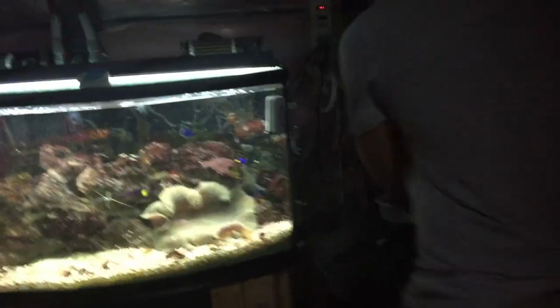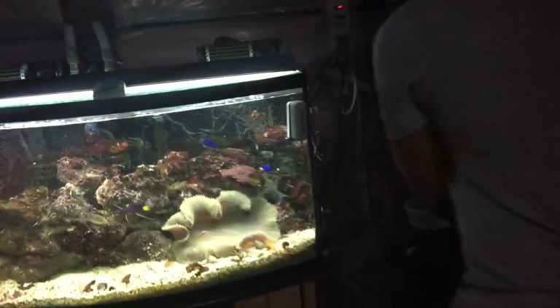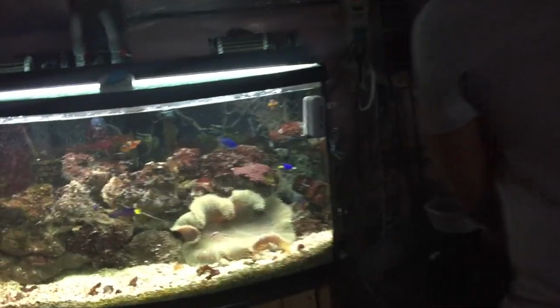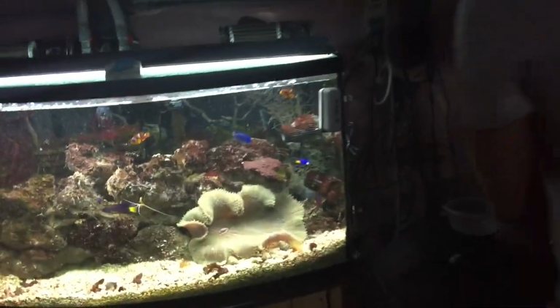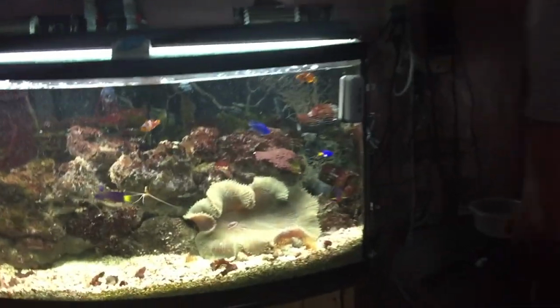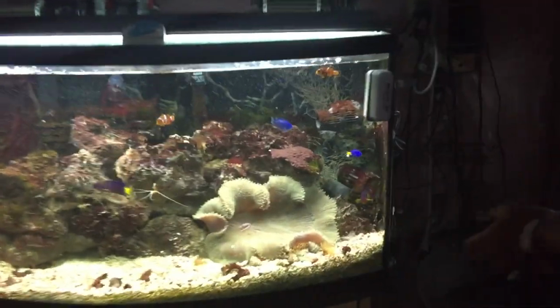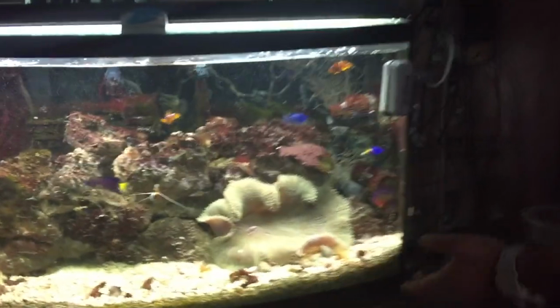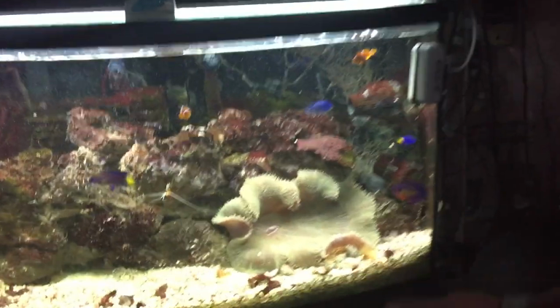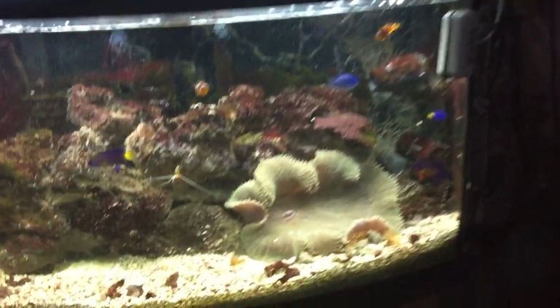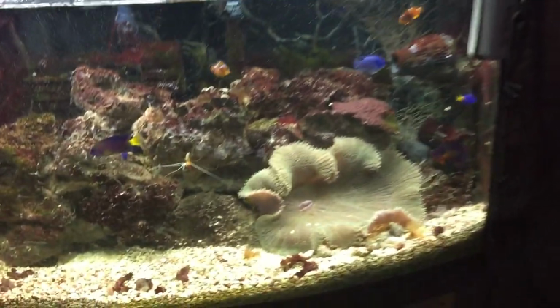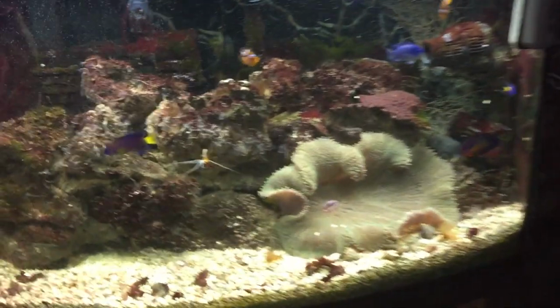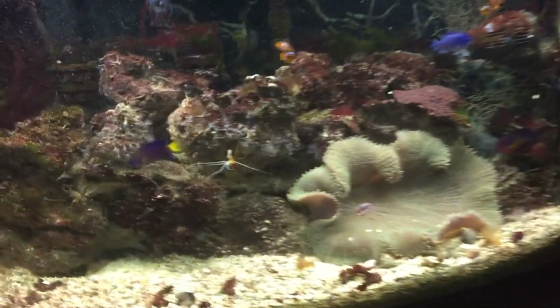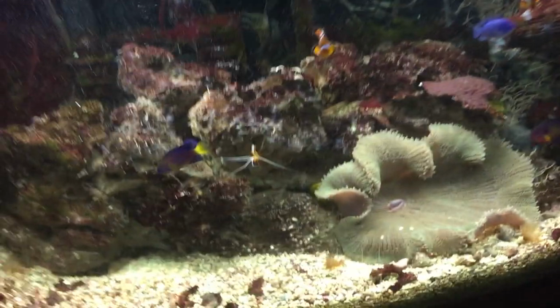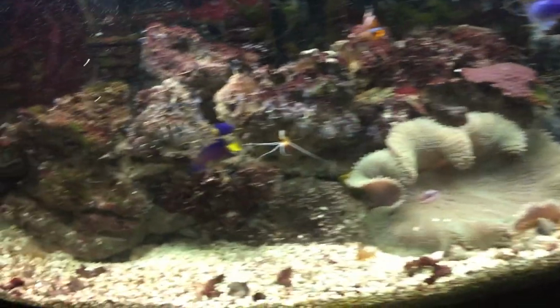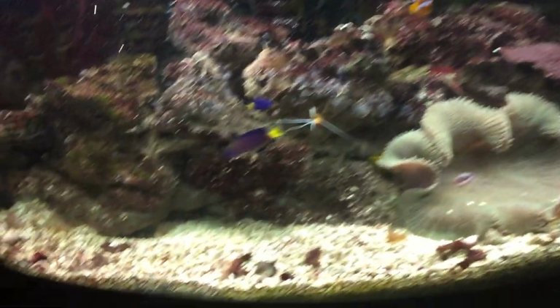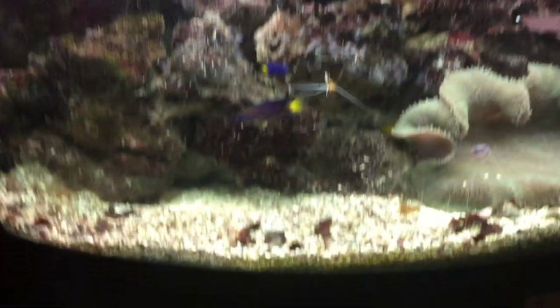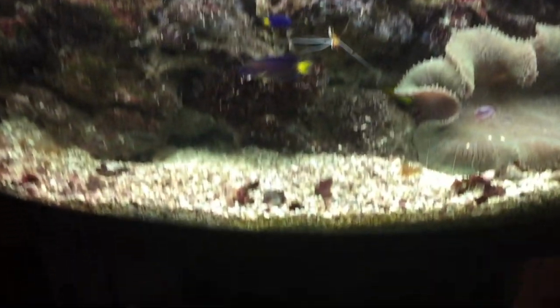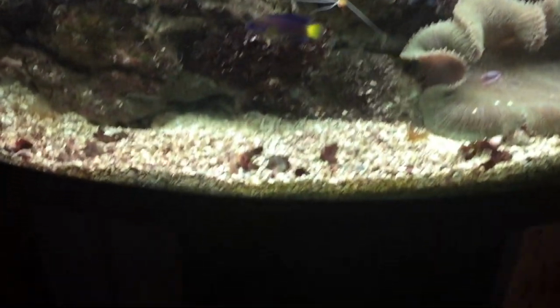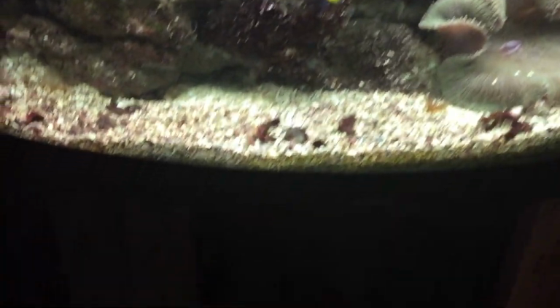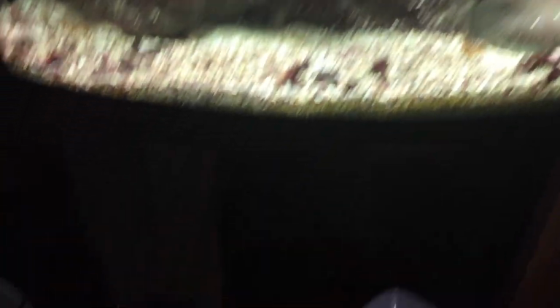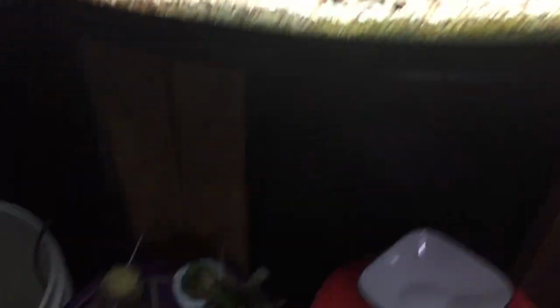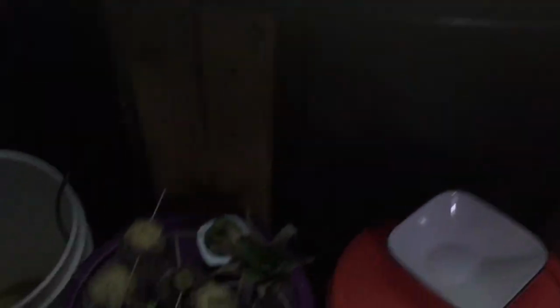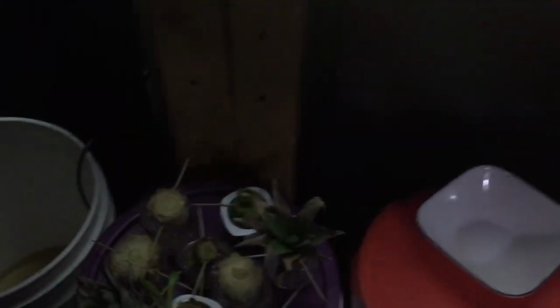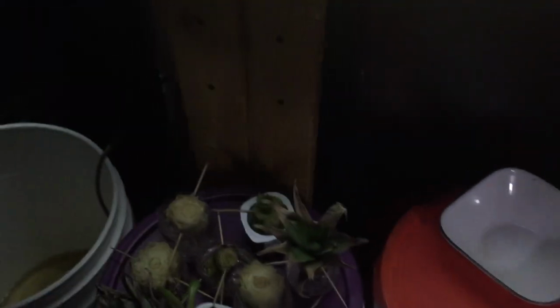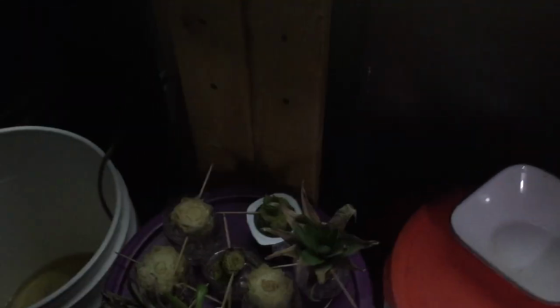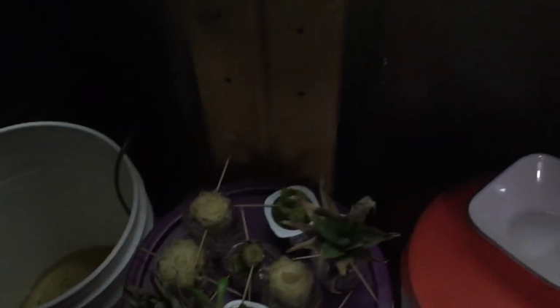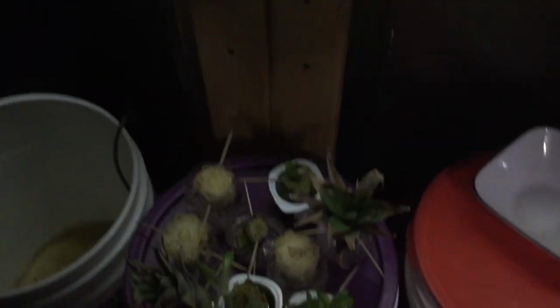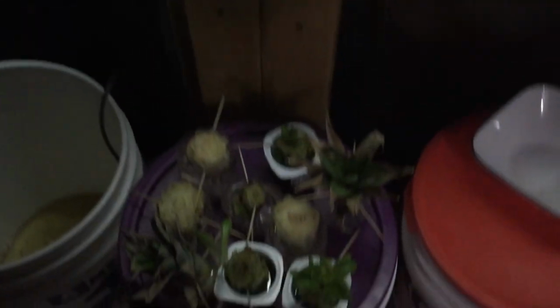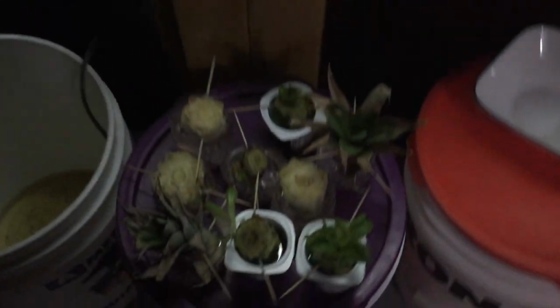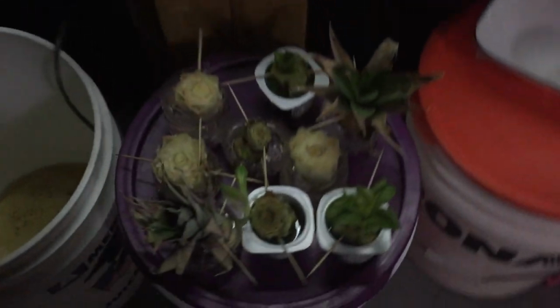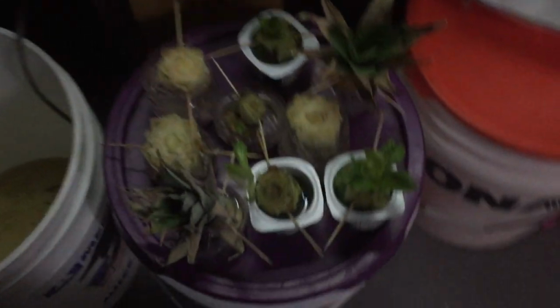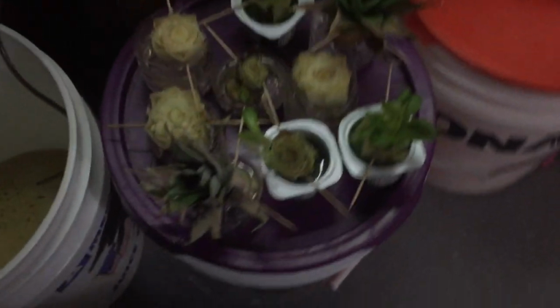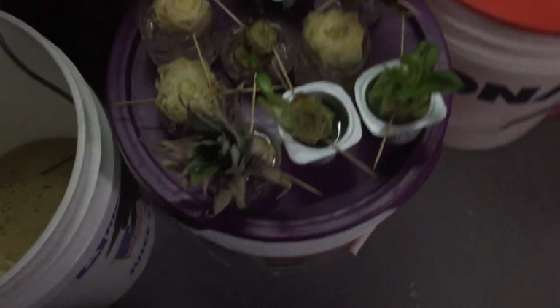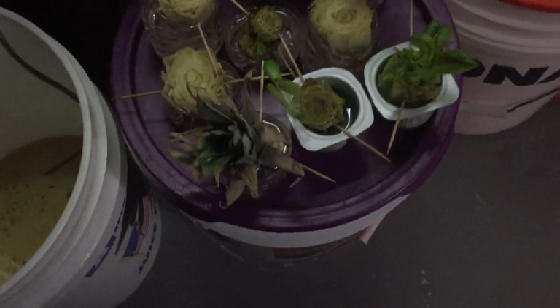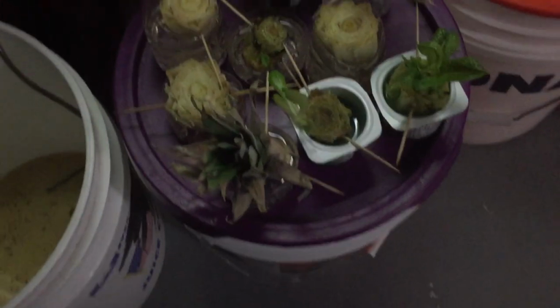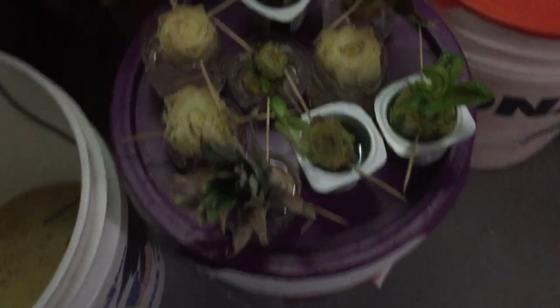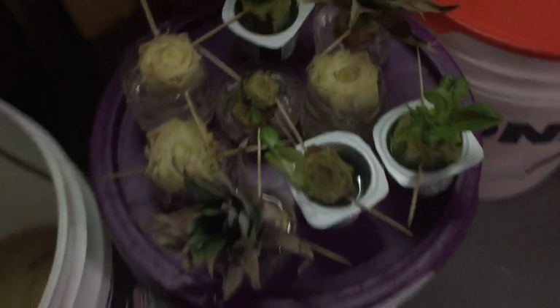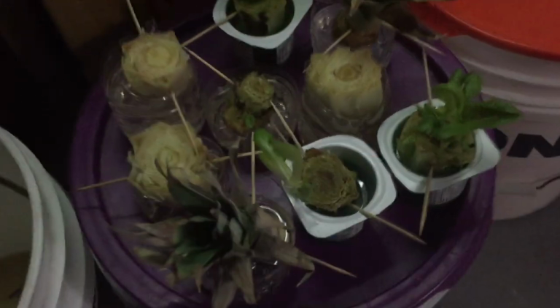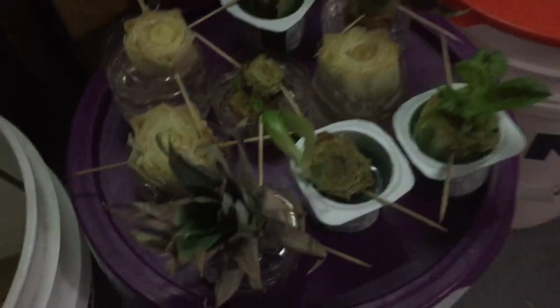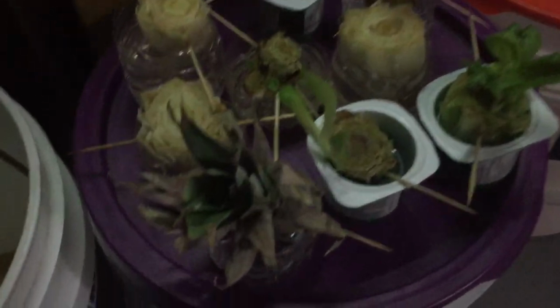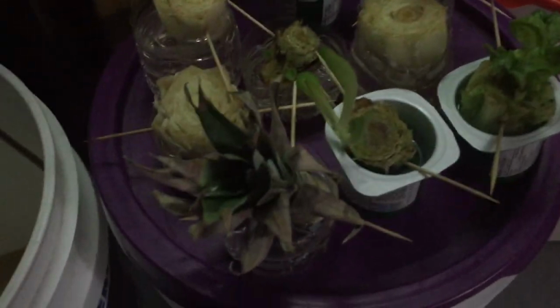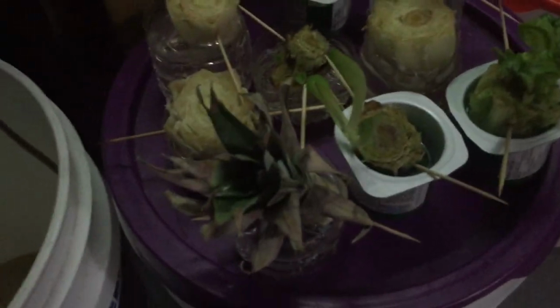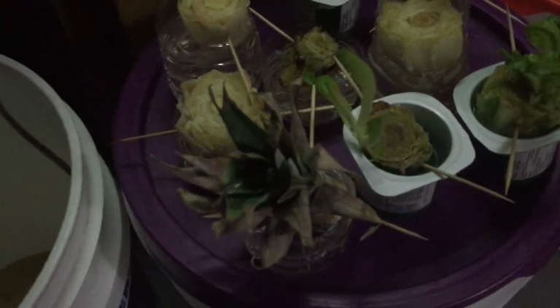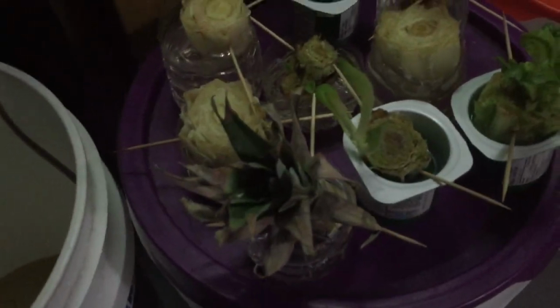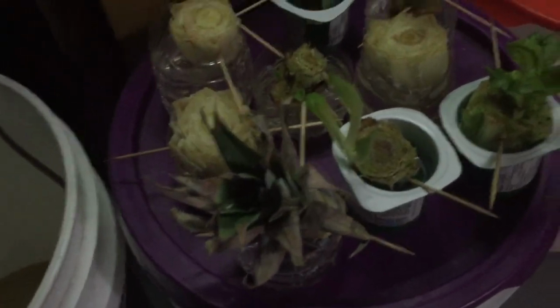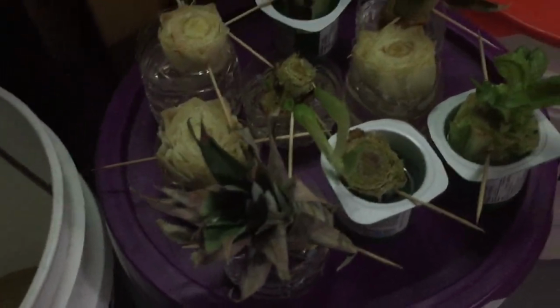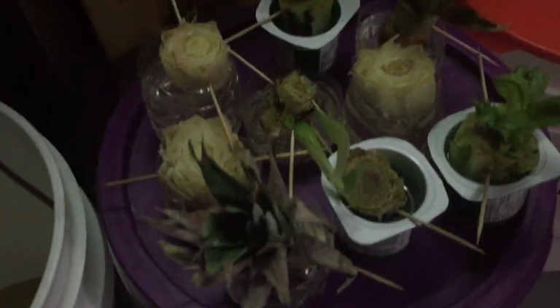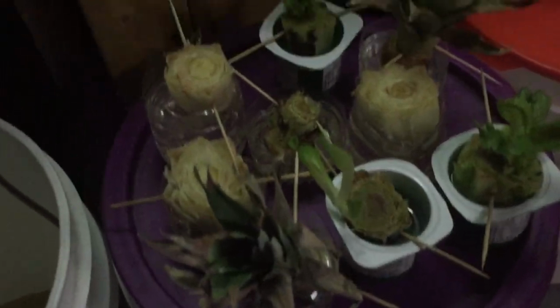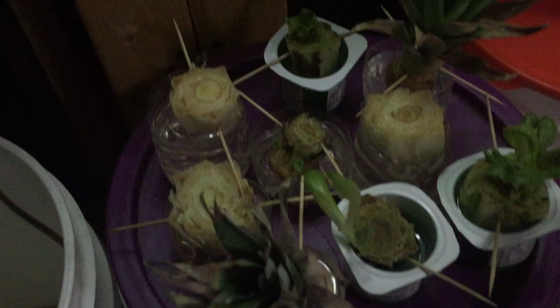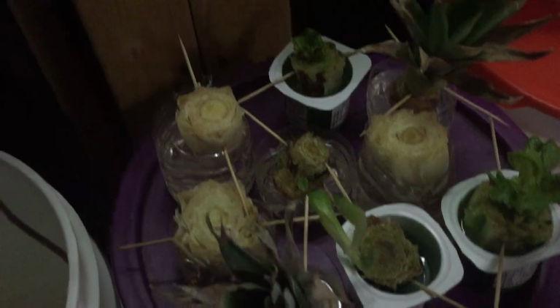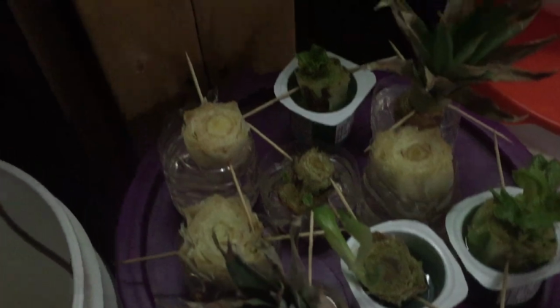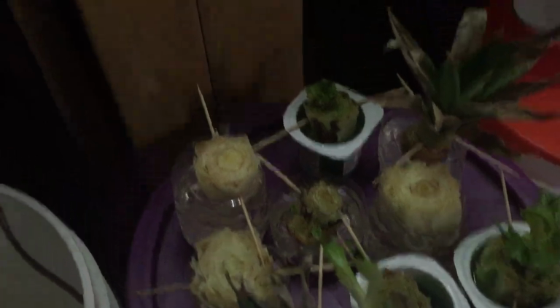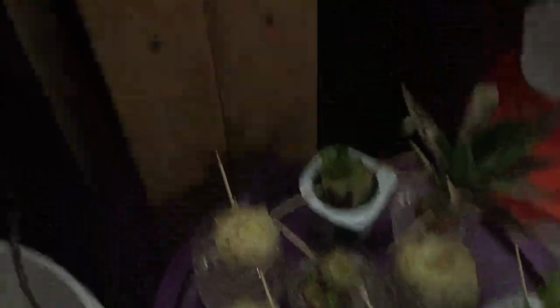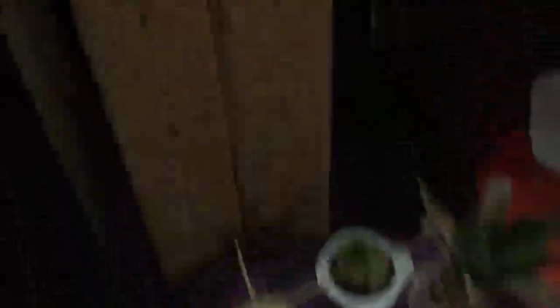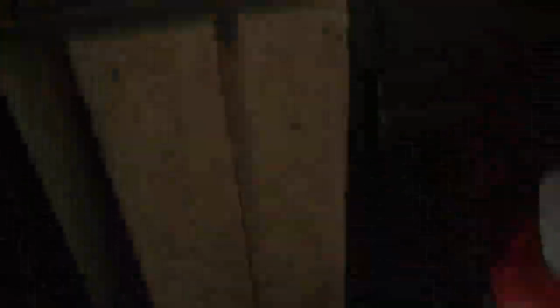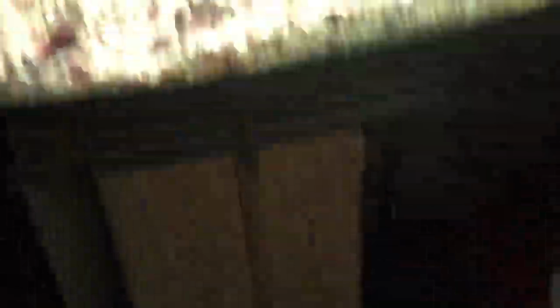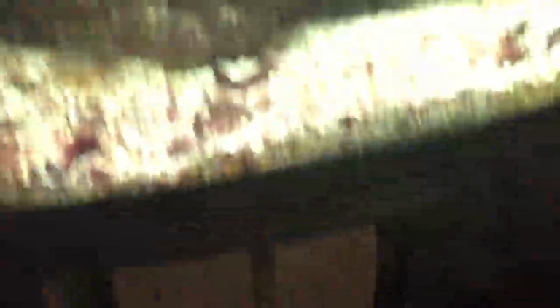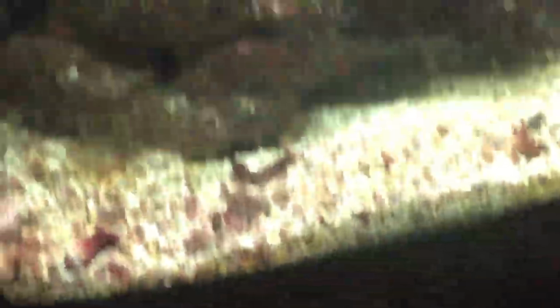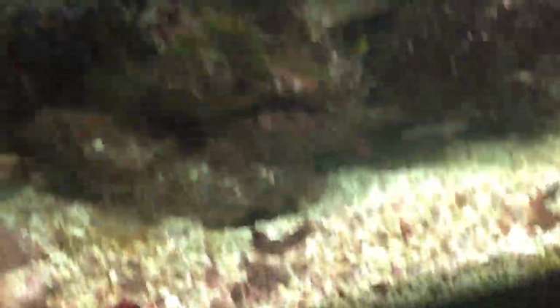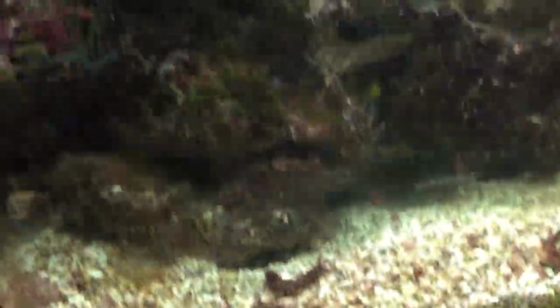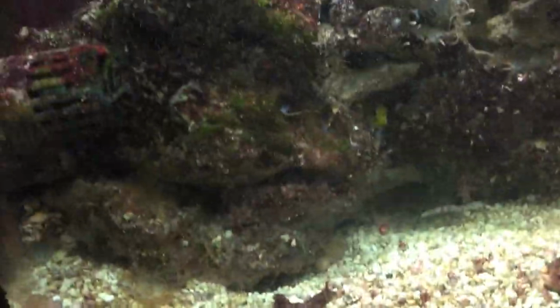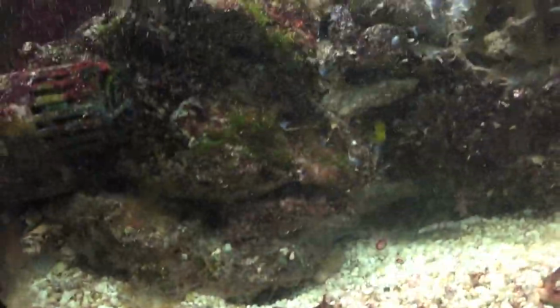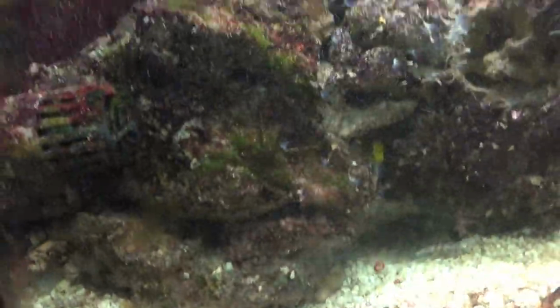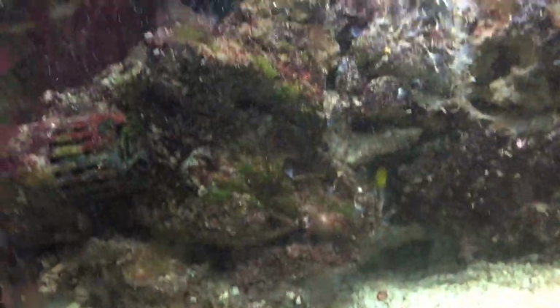This is my dad's experiment. He thinks he's going to save money using the light from my aquarium.